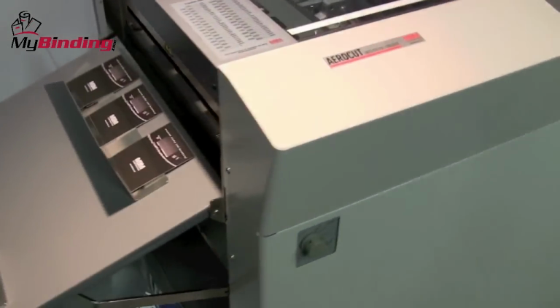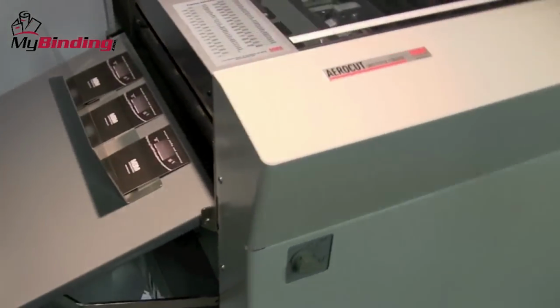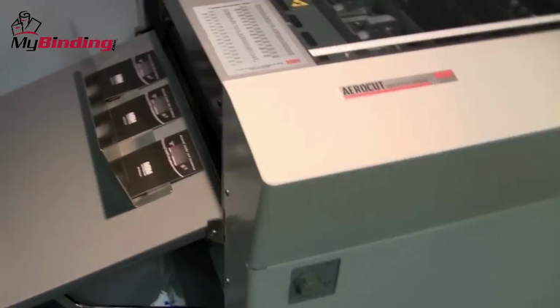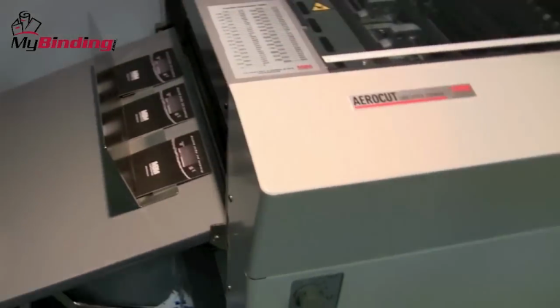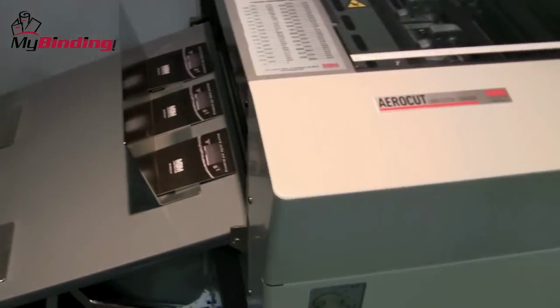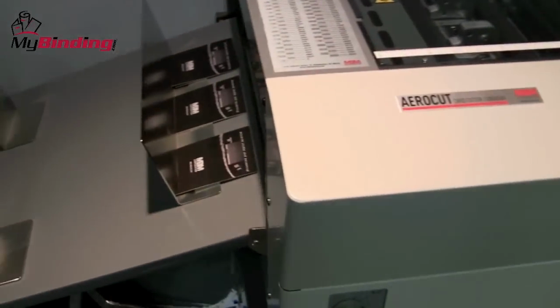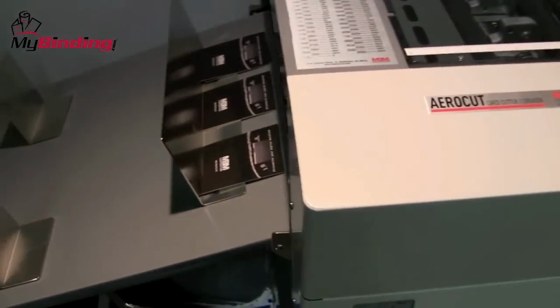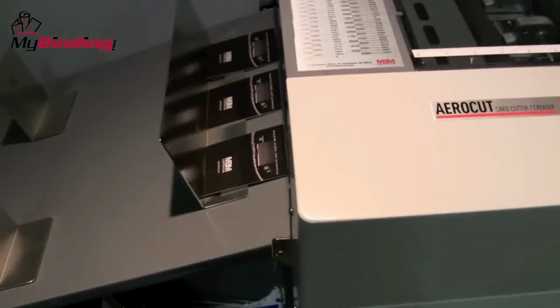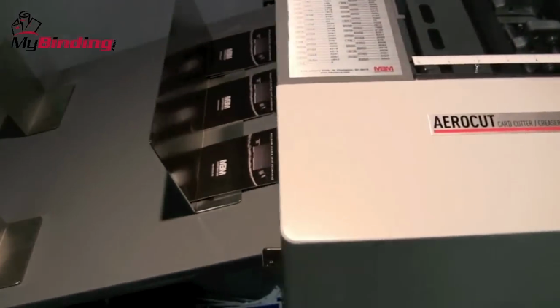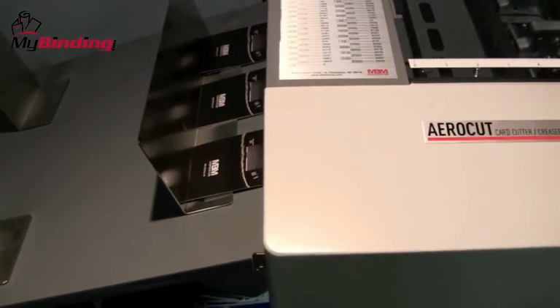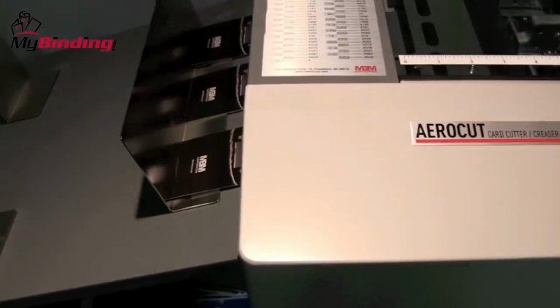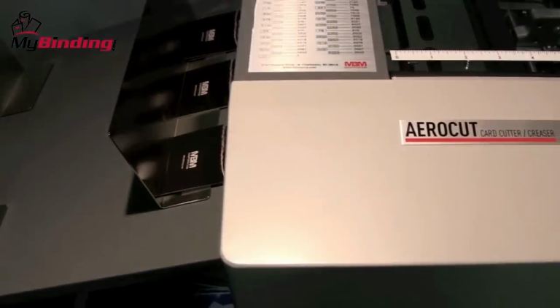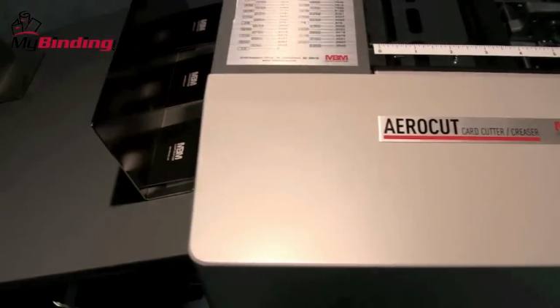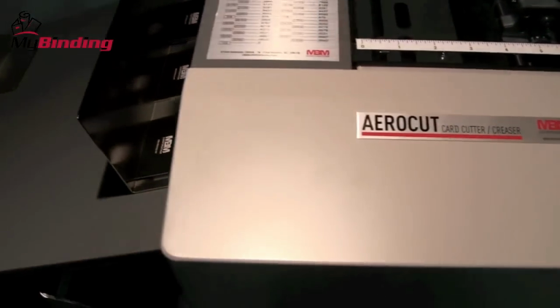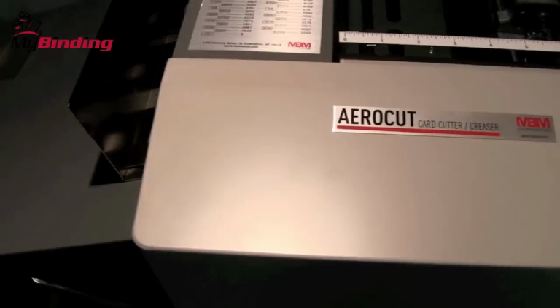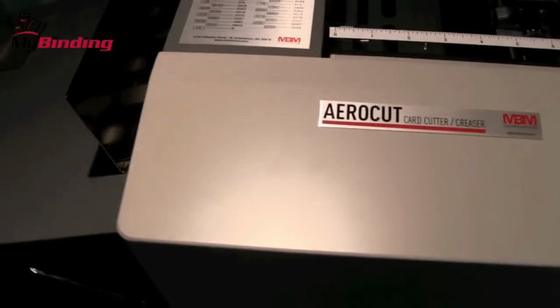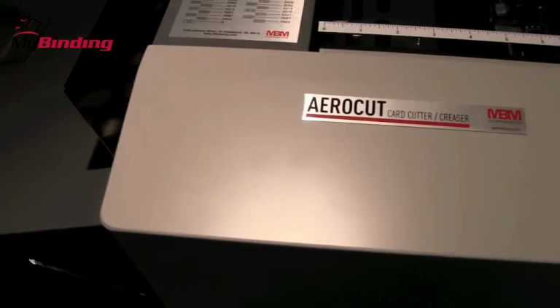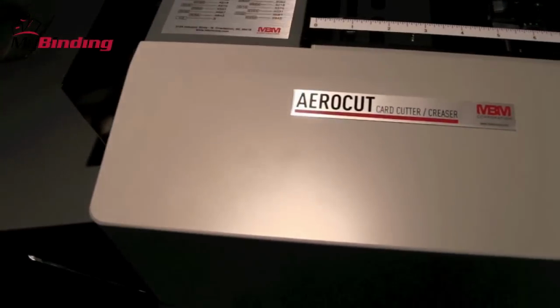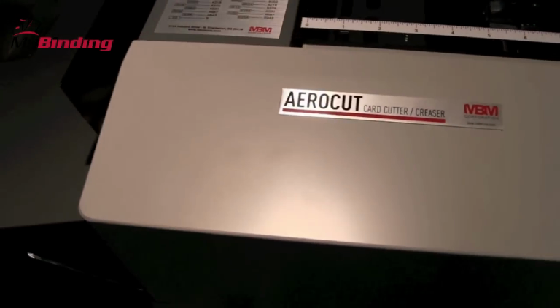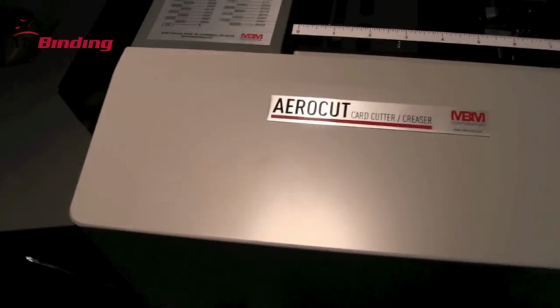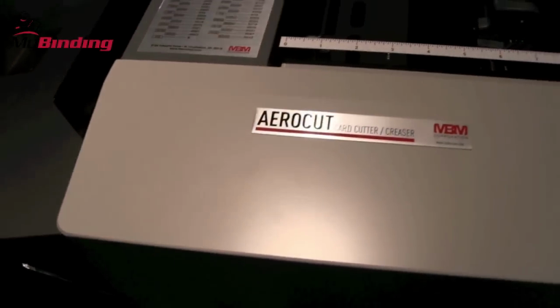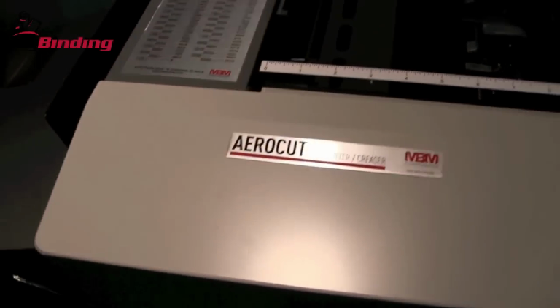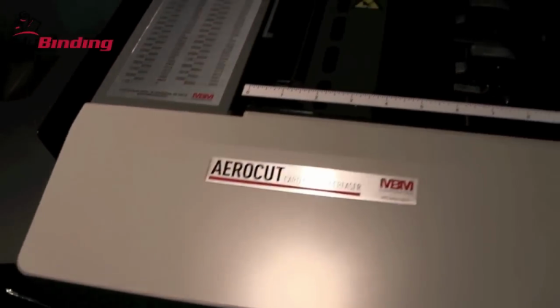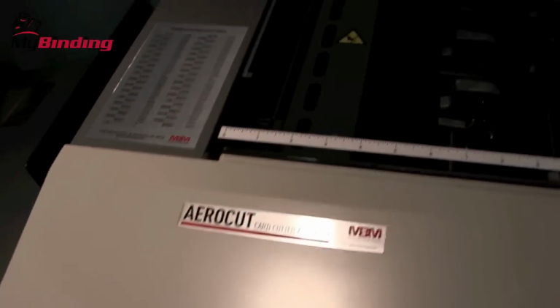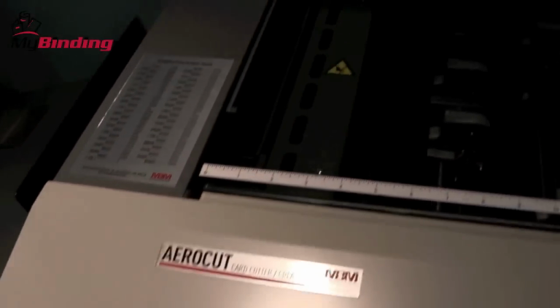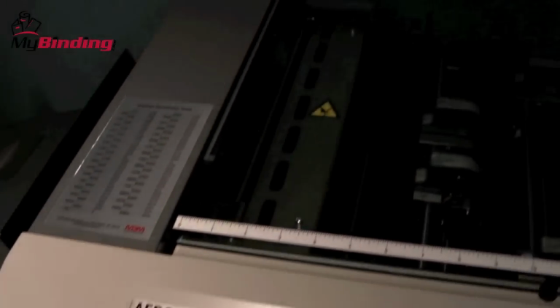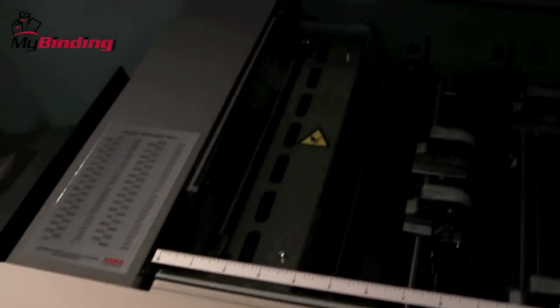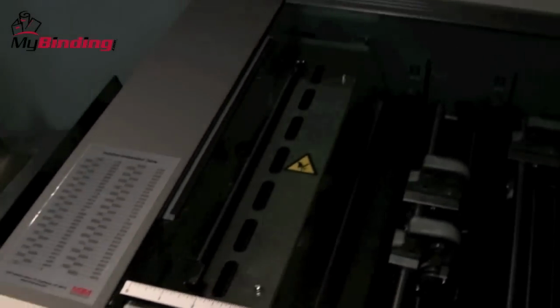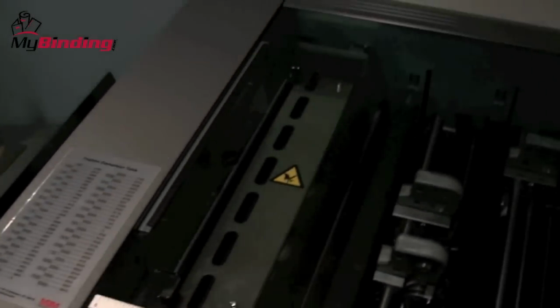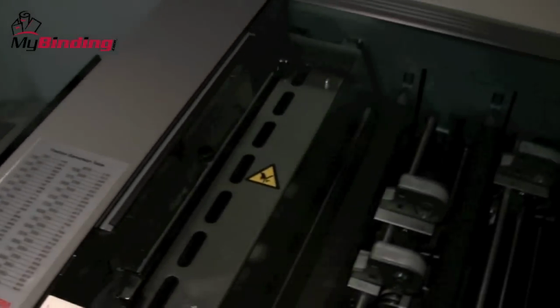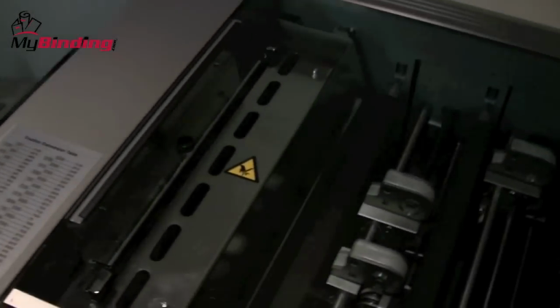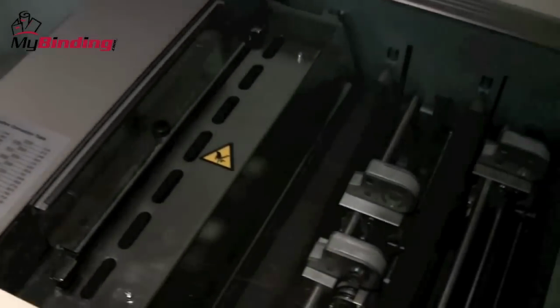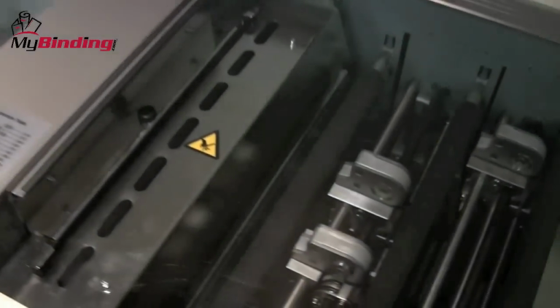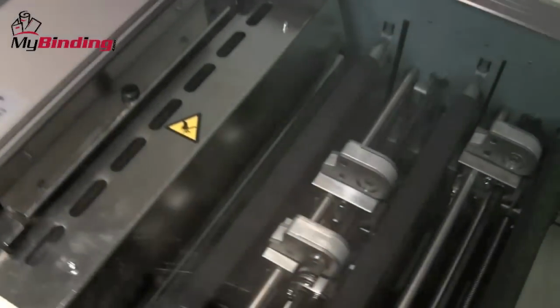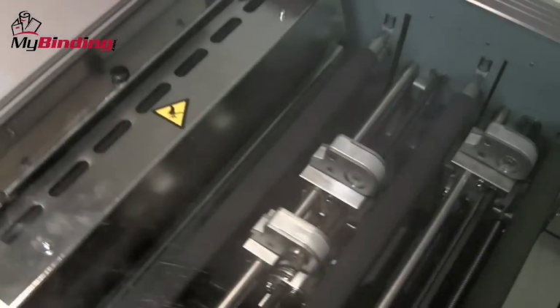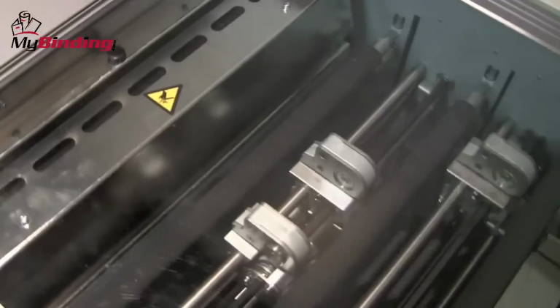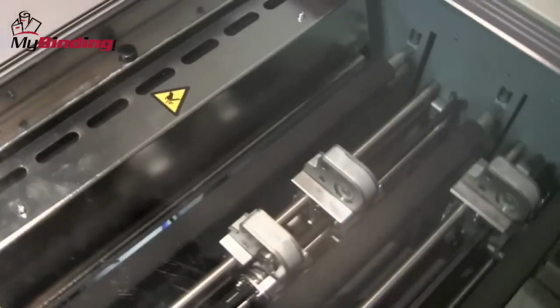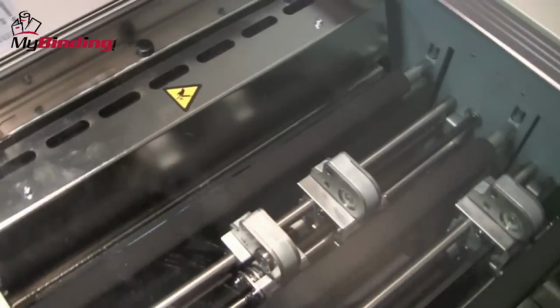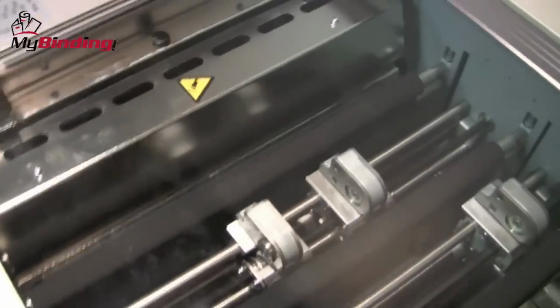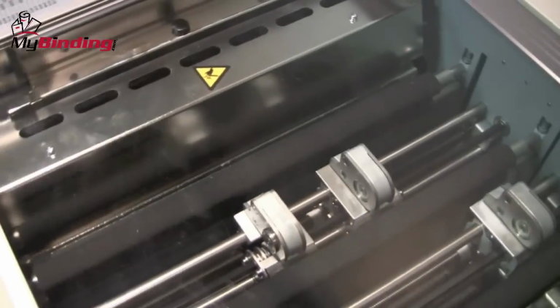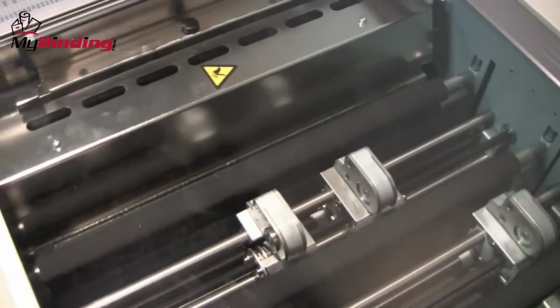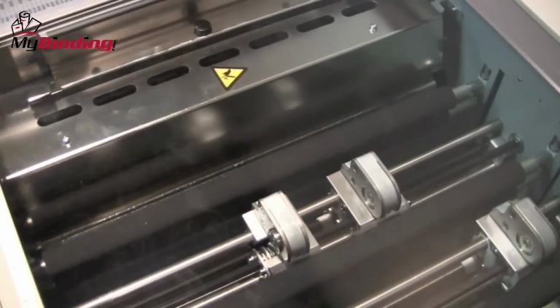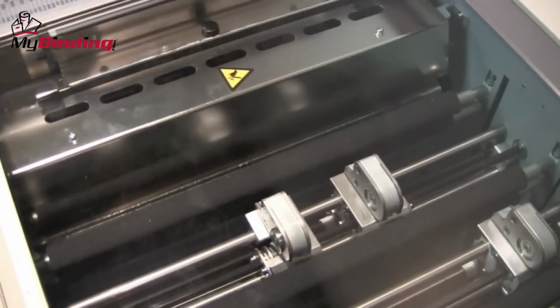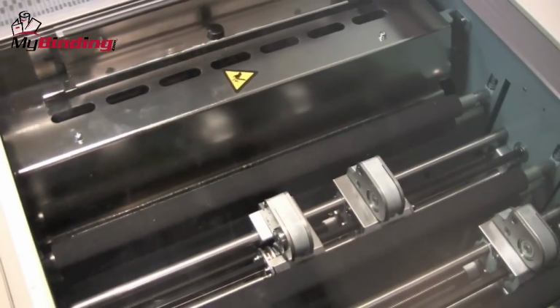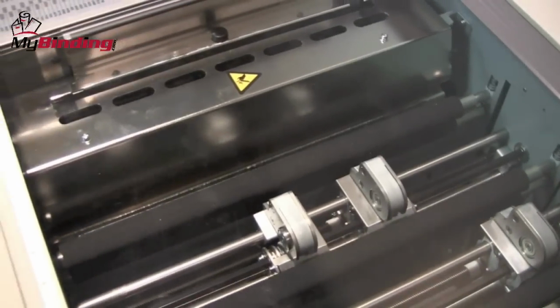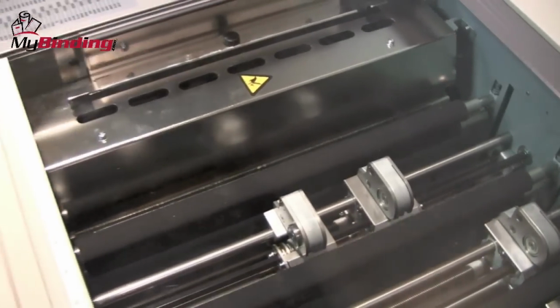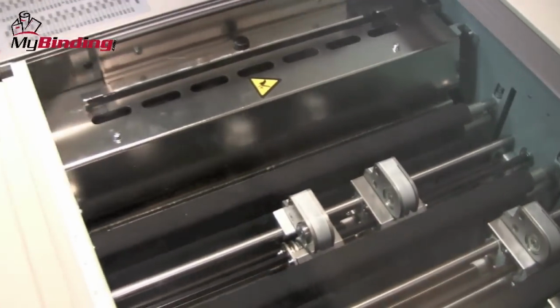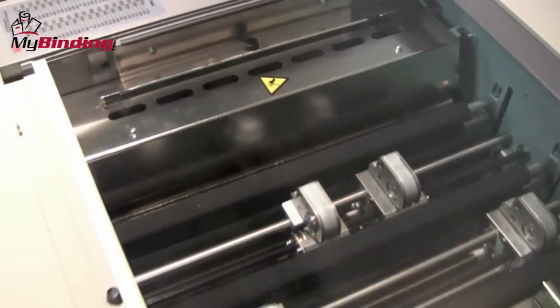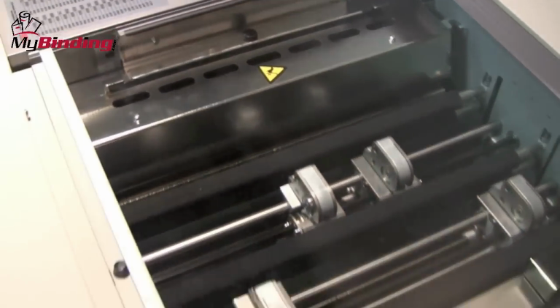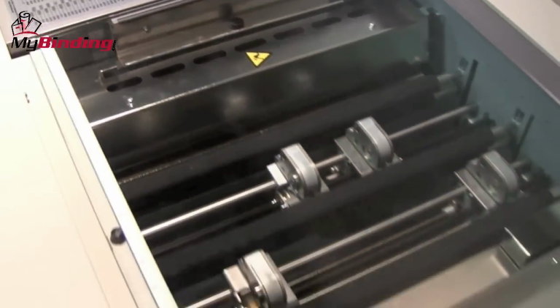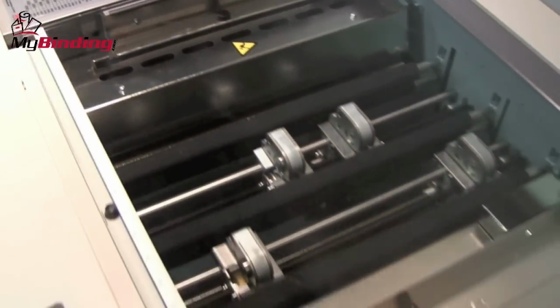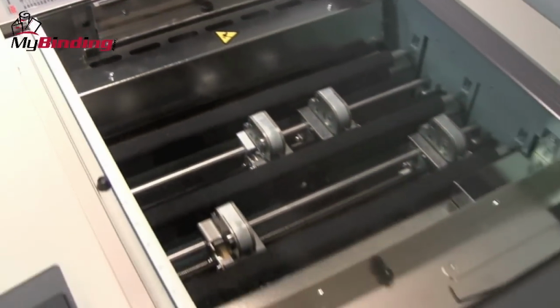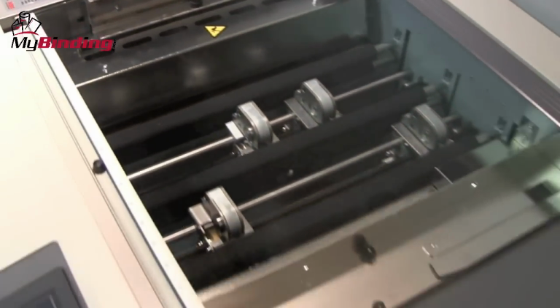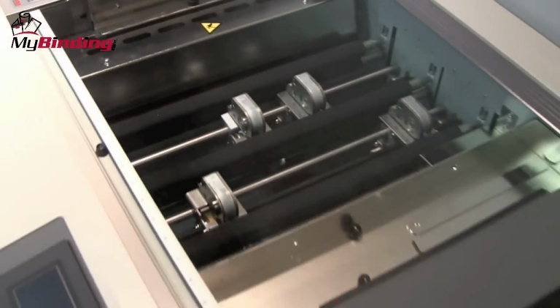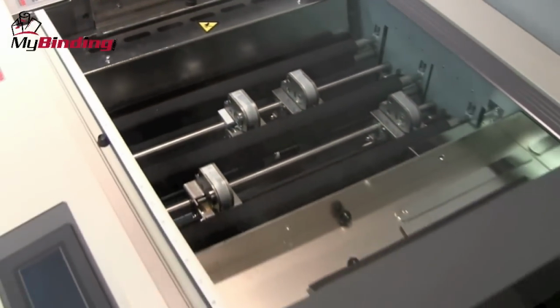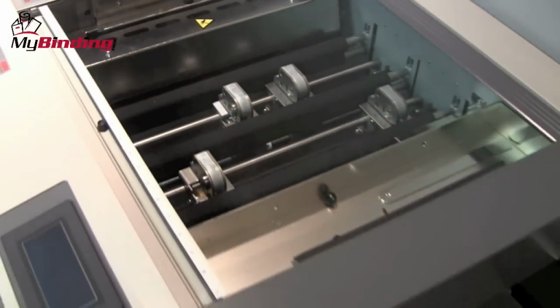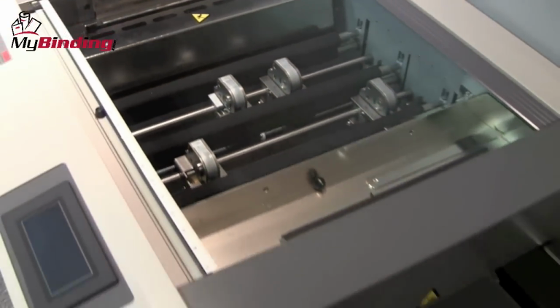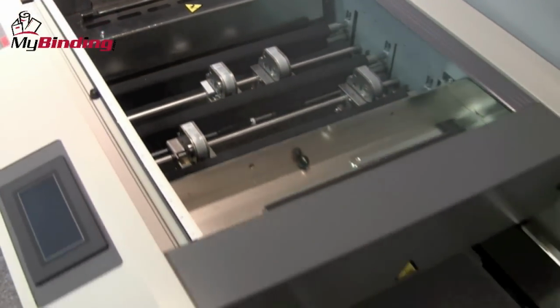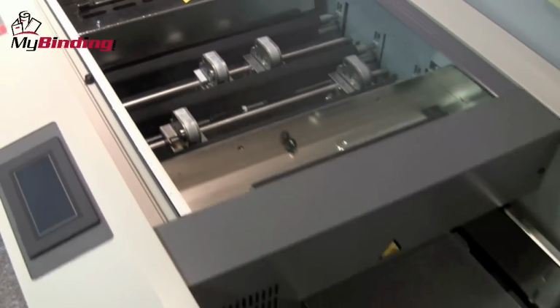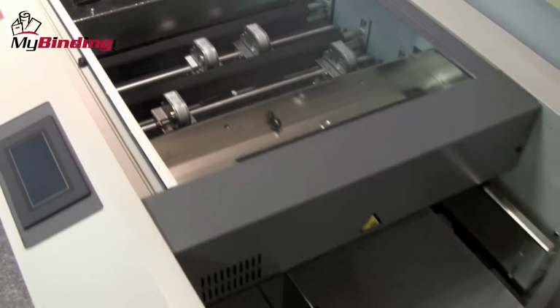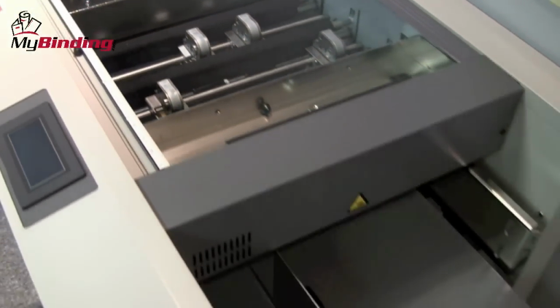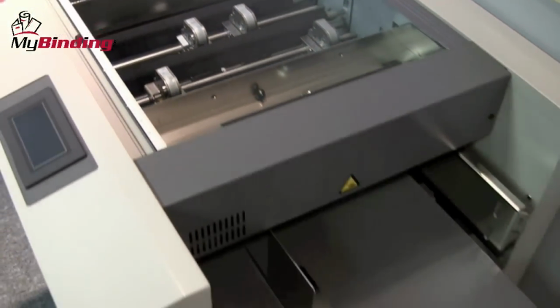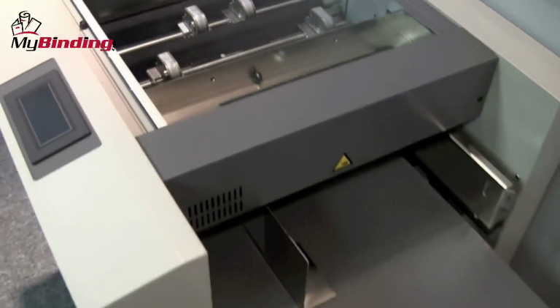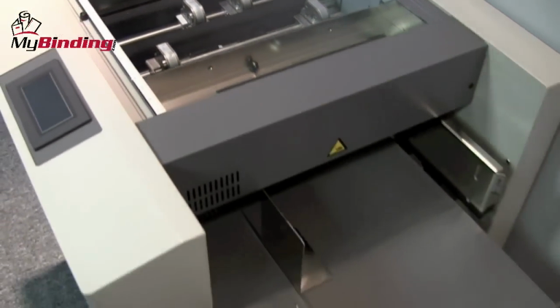The AeroCut slits, cuts, creases, and perforates a wide variety of jobs including brochures, business cards, postcards, greeting cards, and CD jackets.